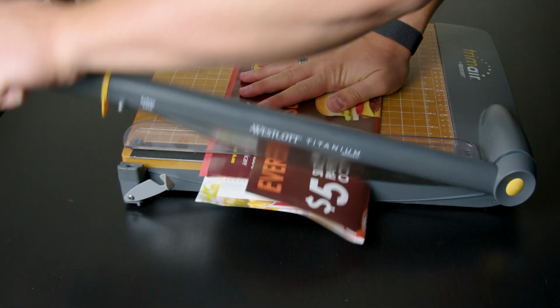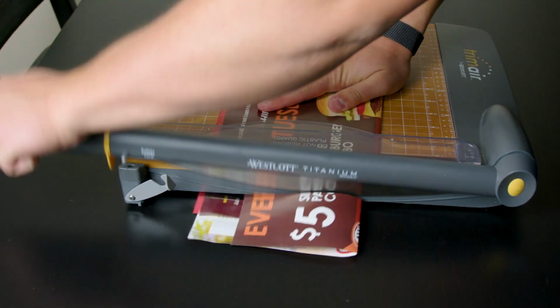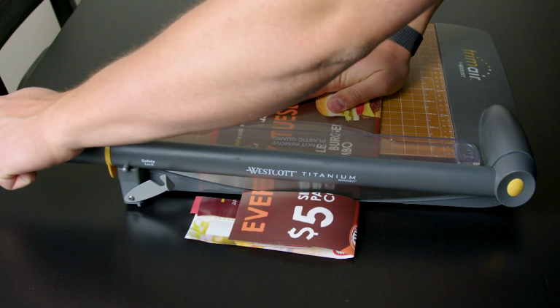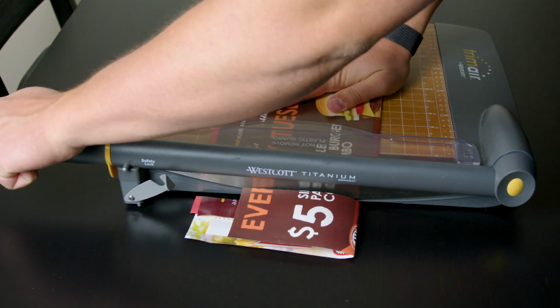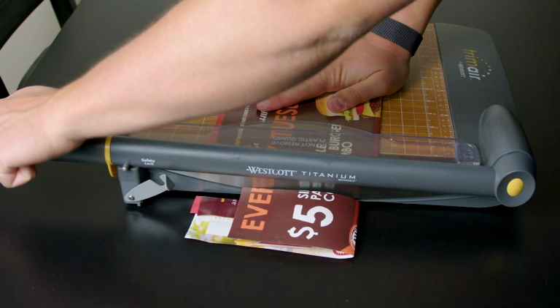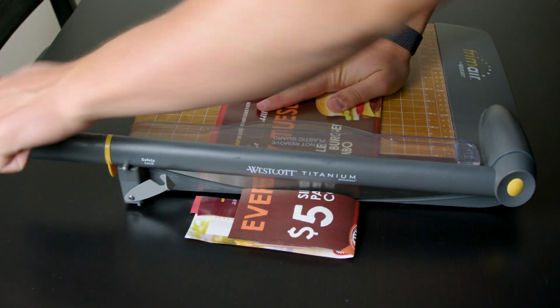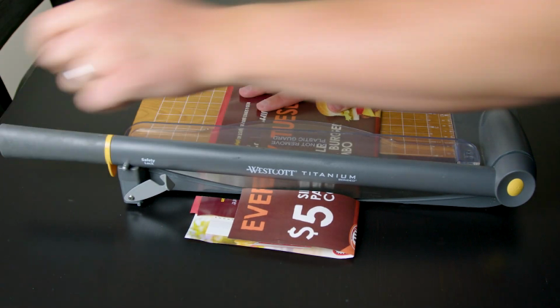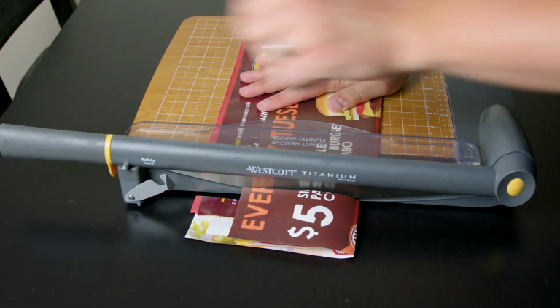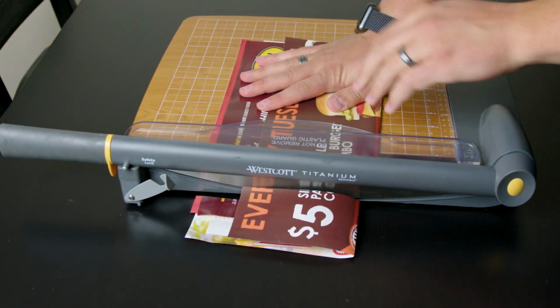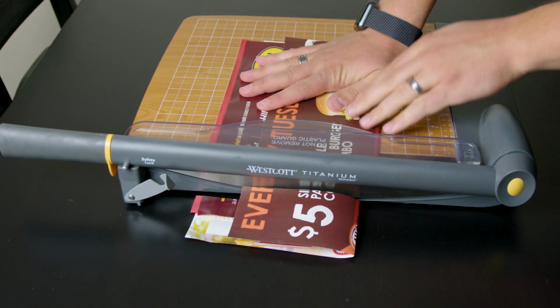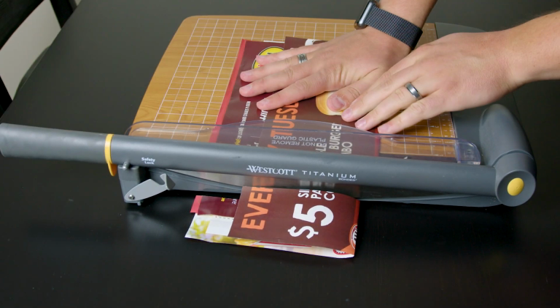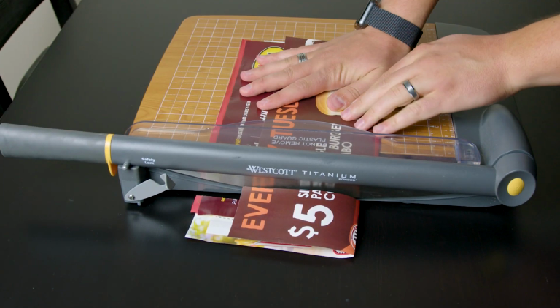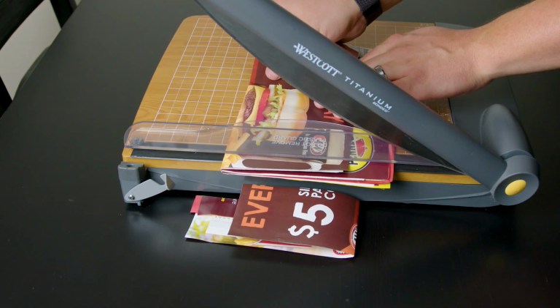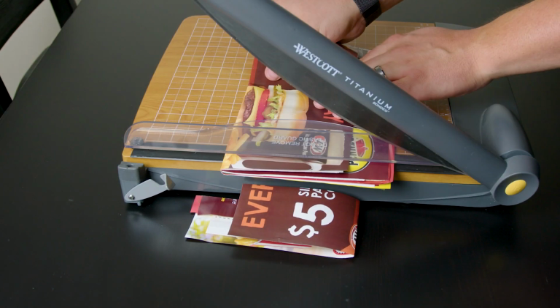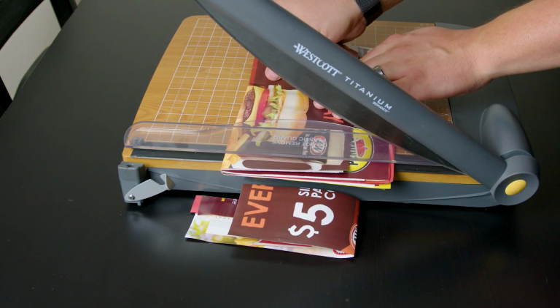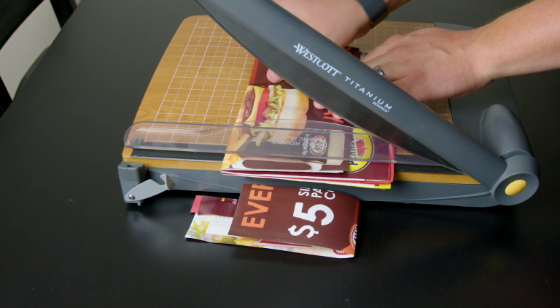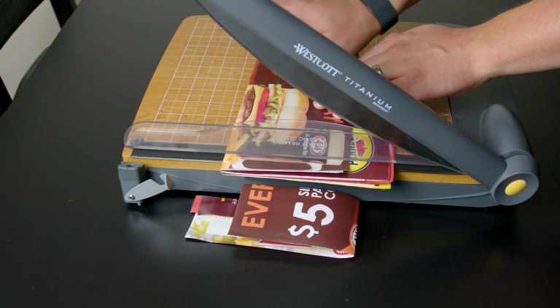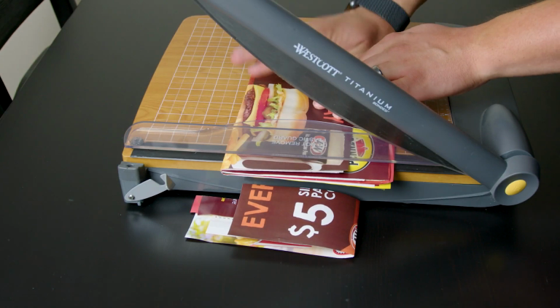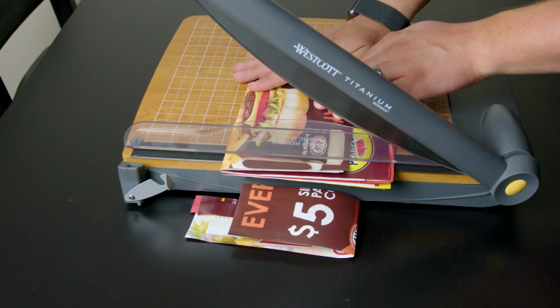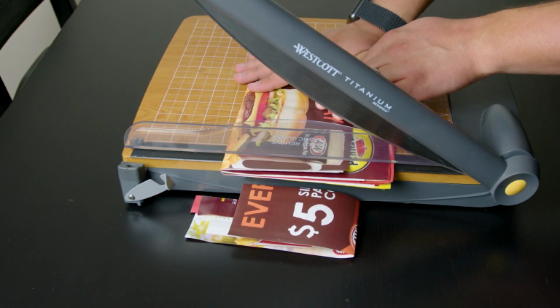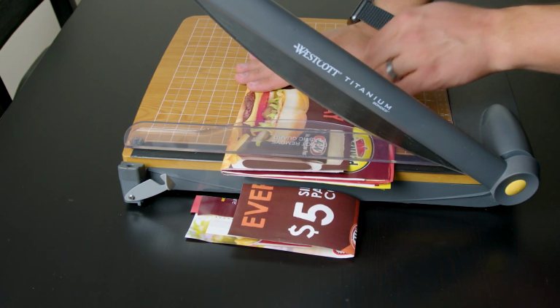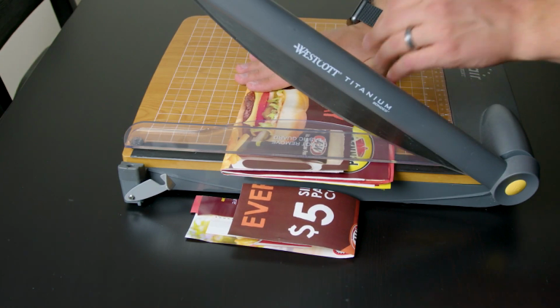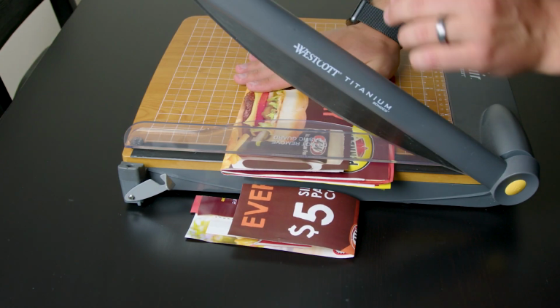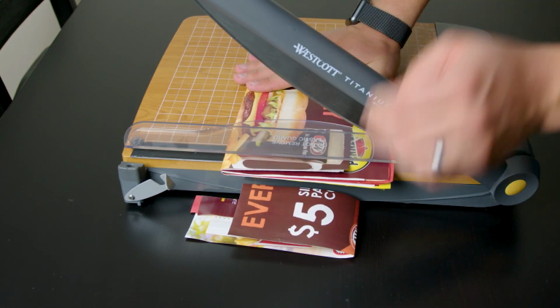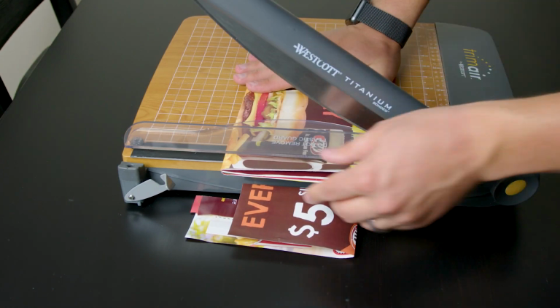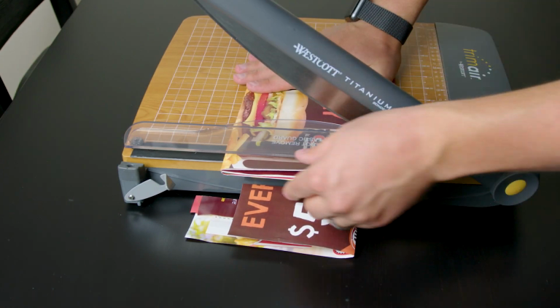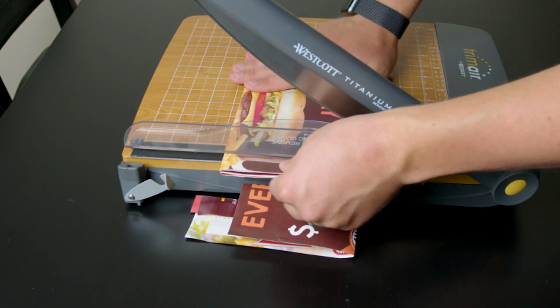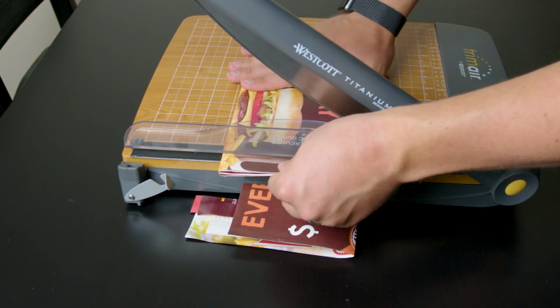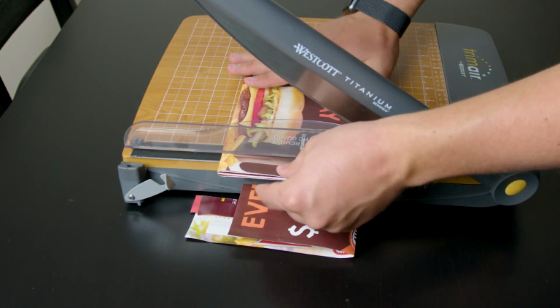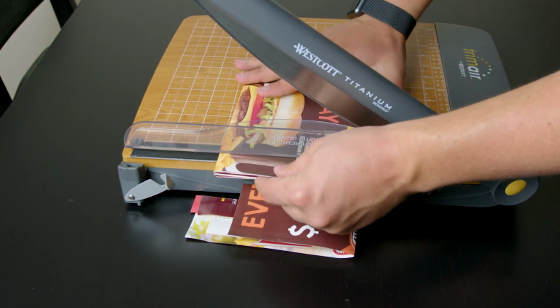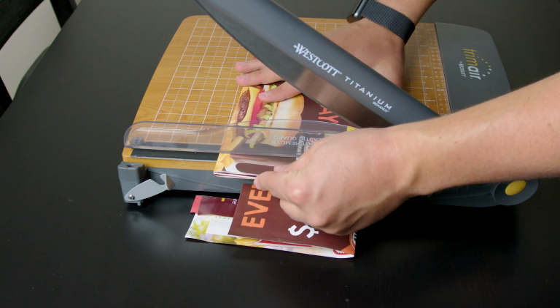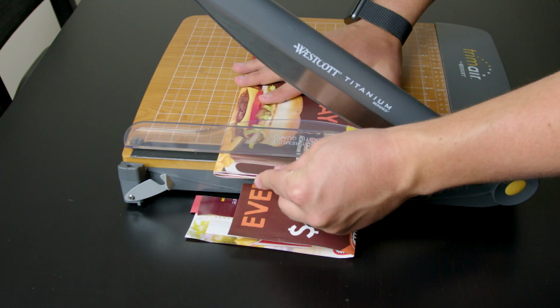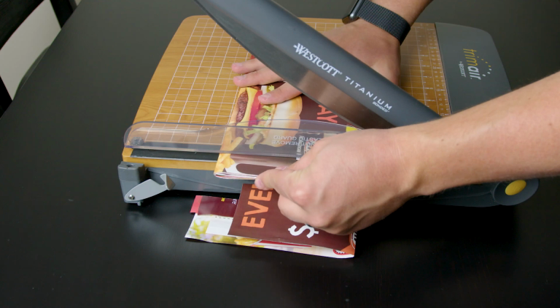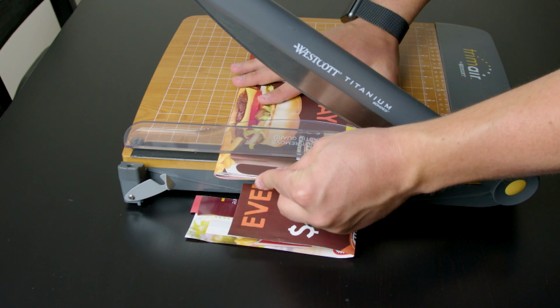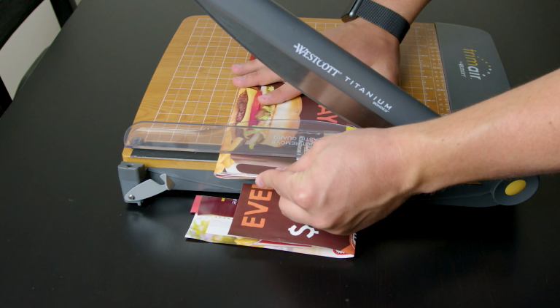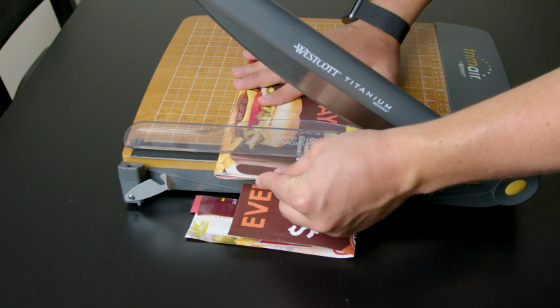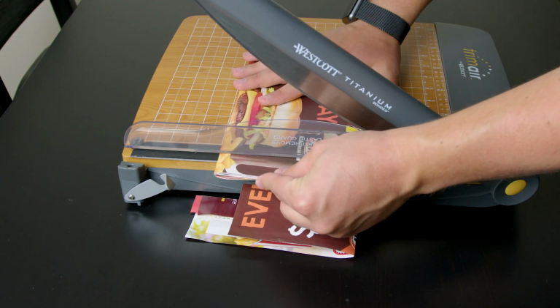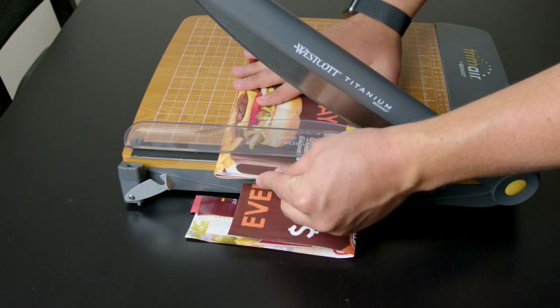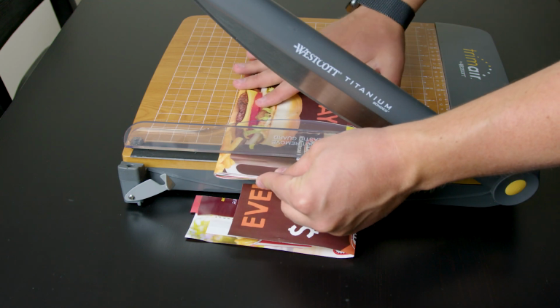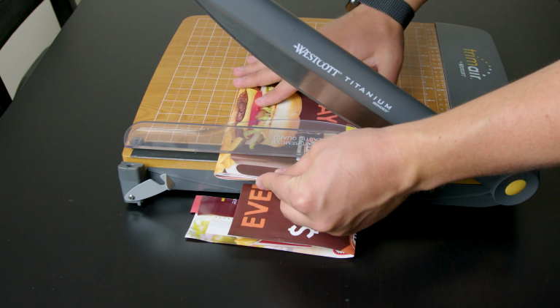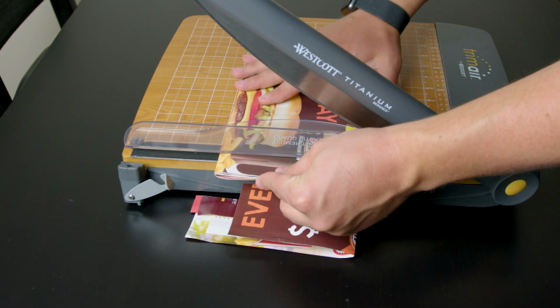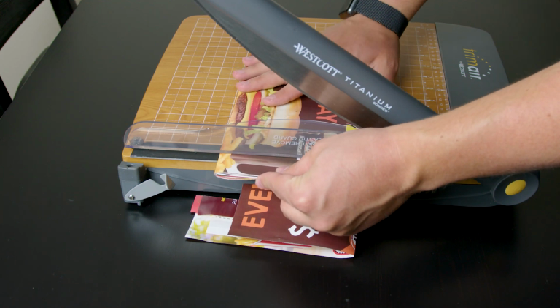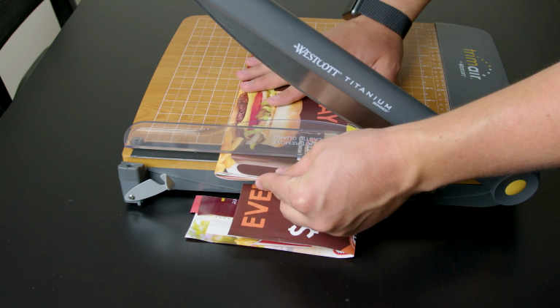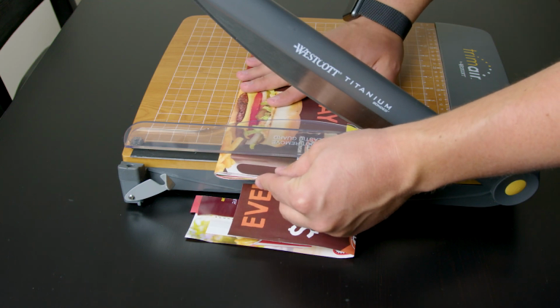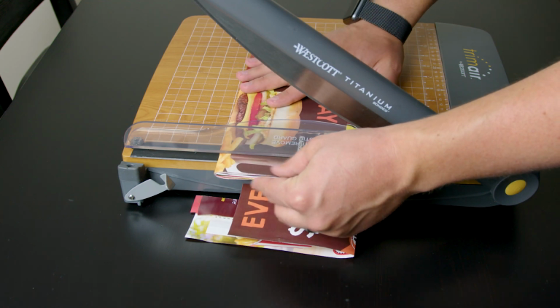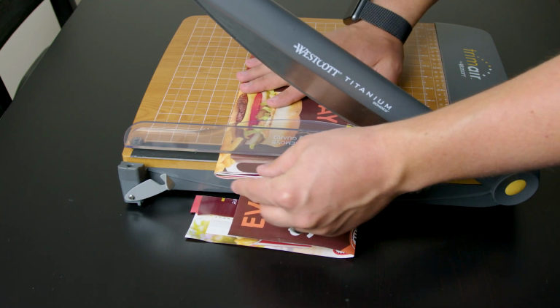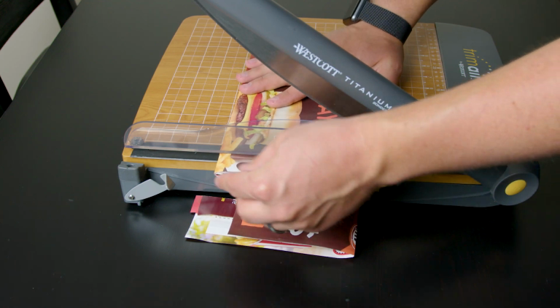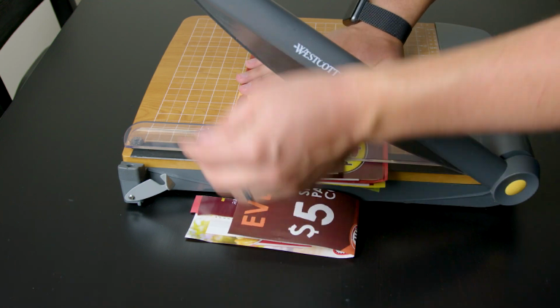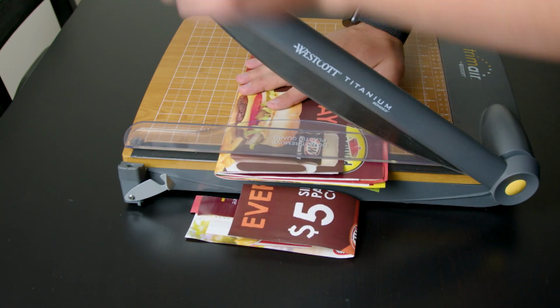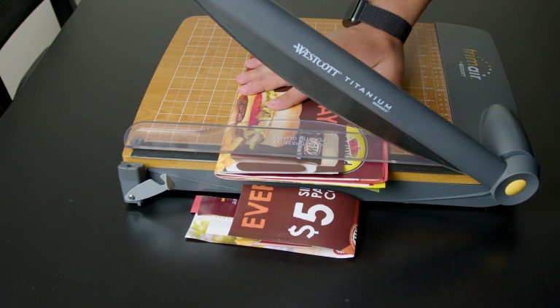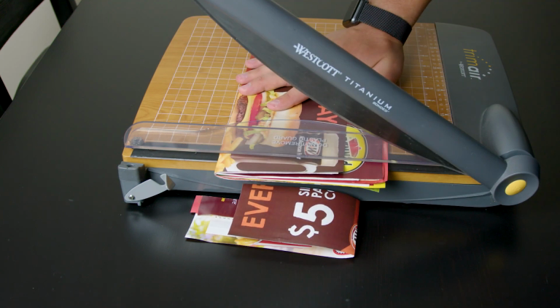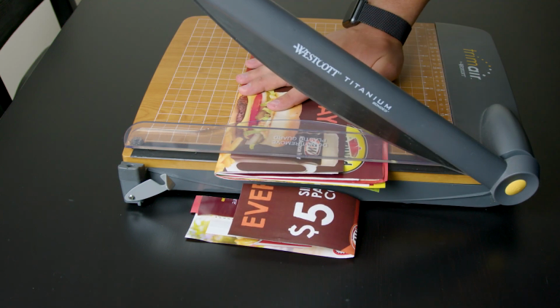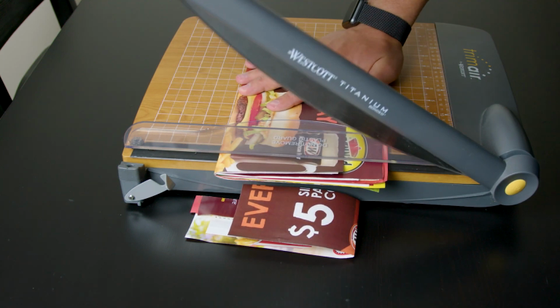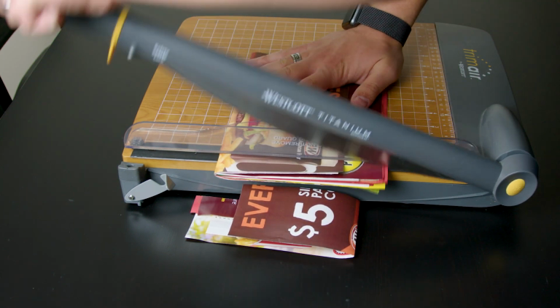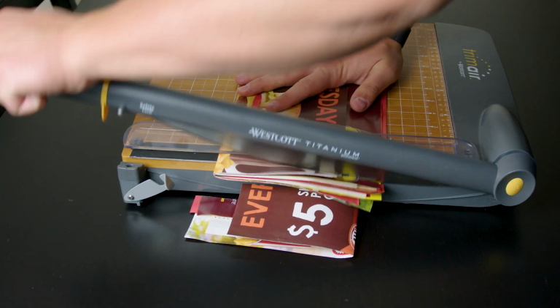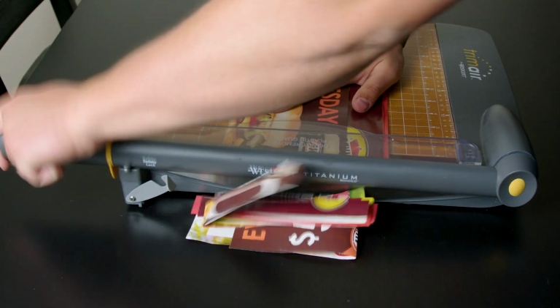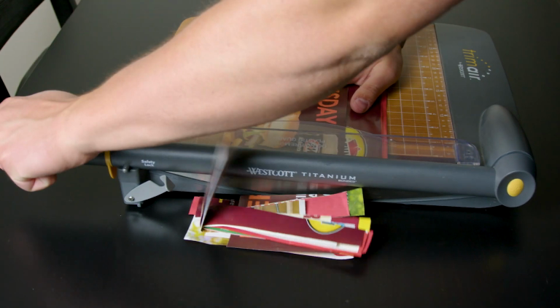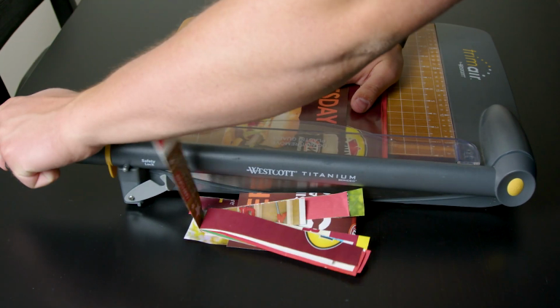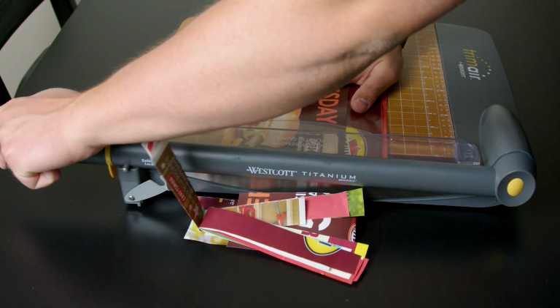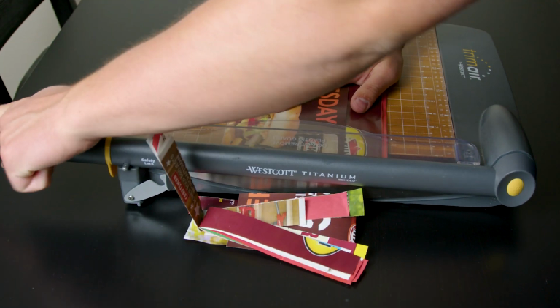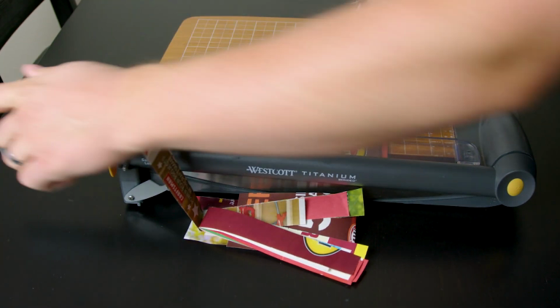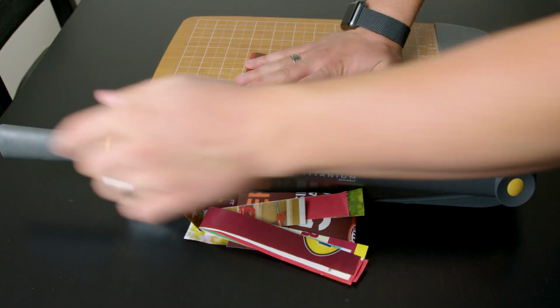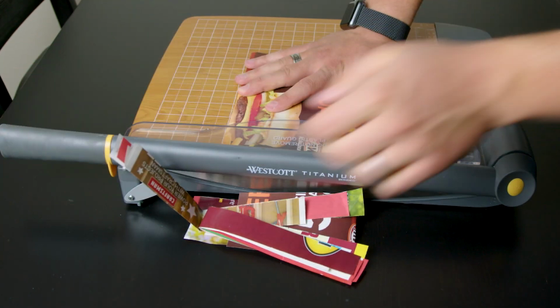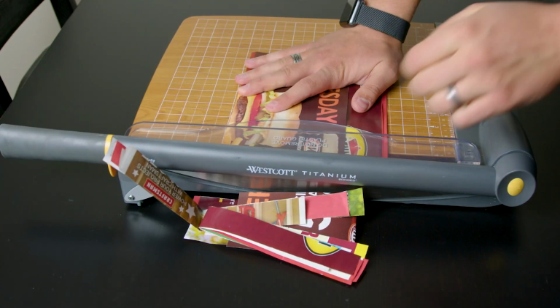If you've ever tried to make a booklet or something like that, you know how hard it can be to get that perfectly cut edge, but a guillotine like this can help you get that perfectly.